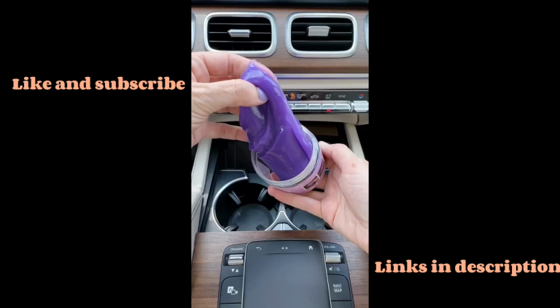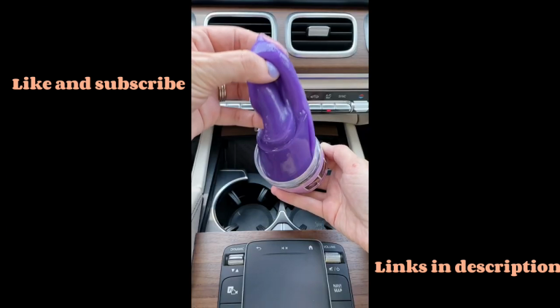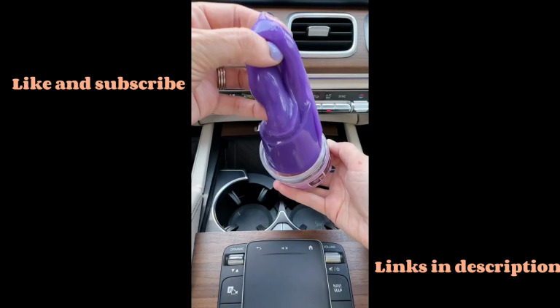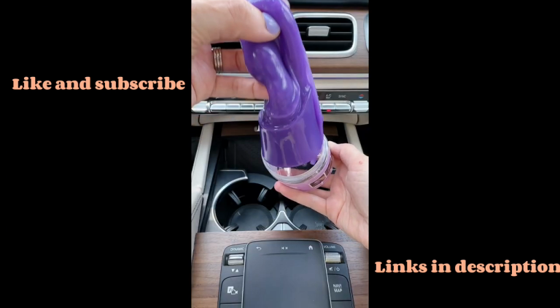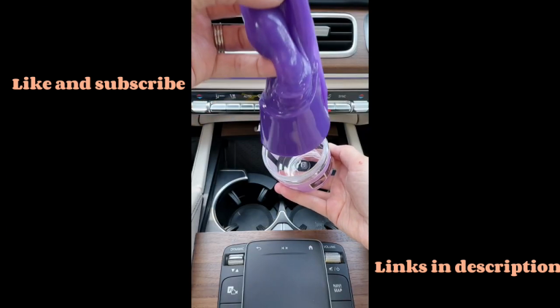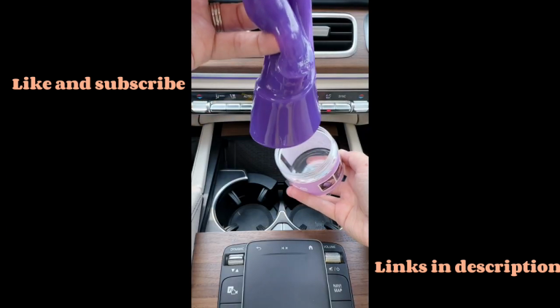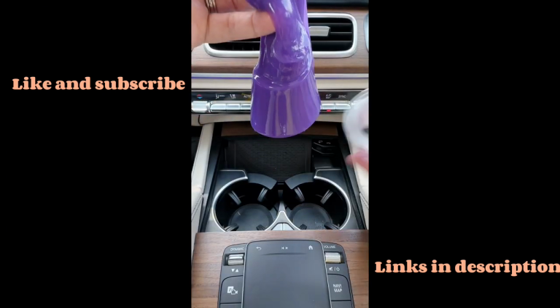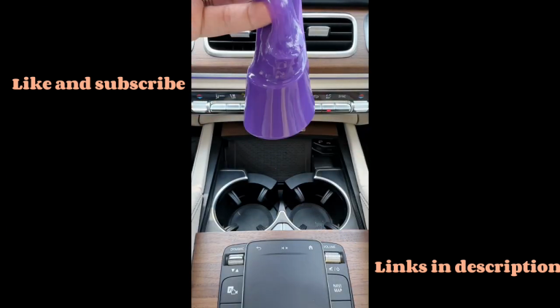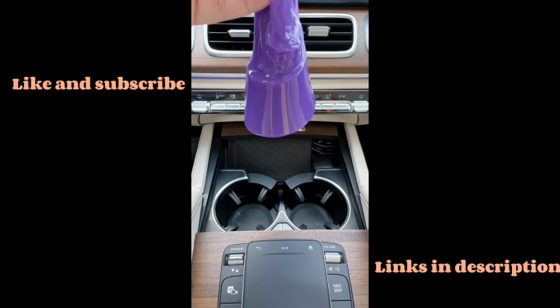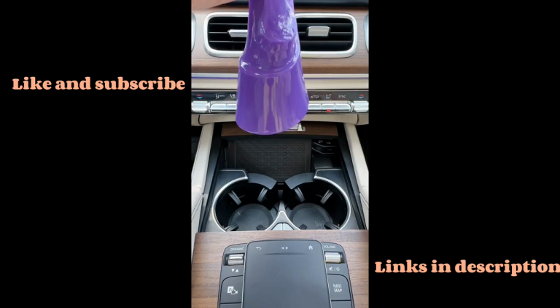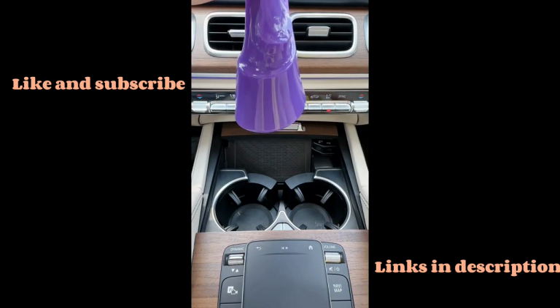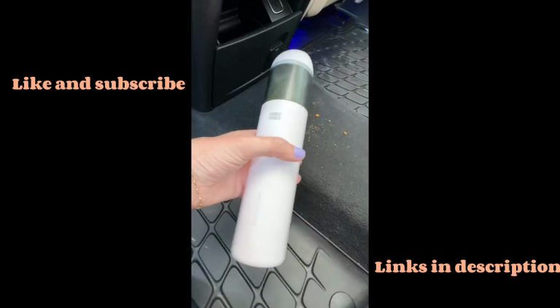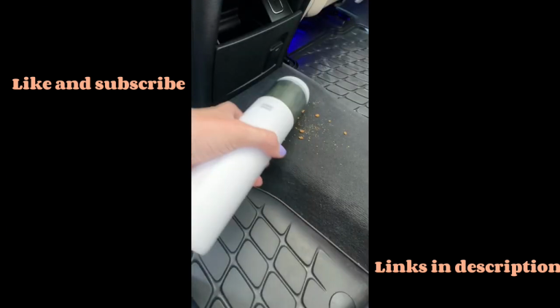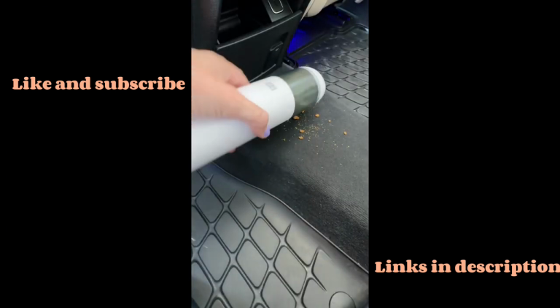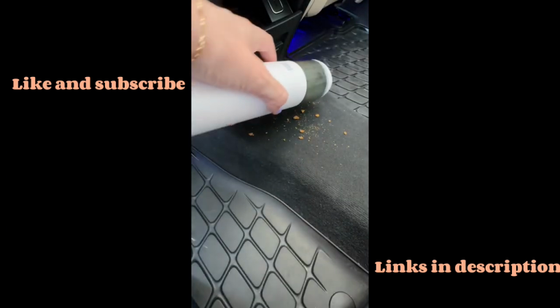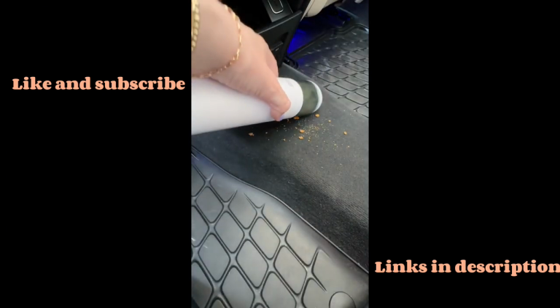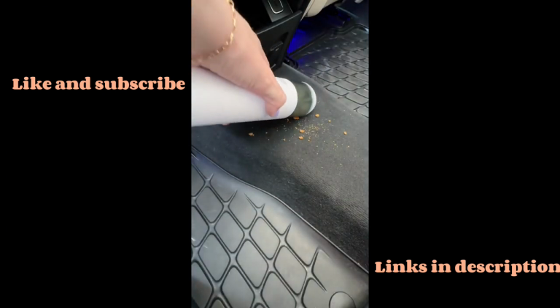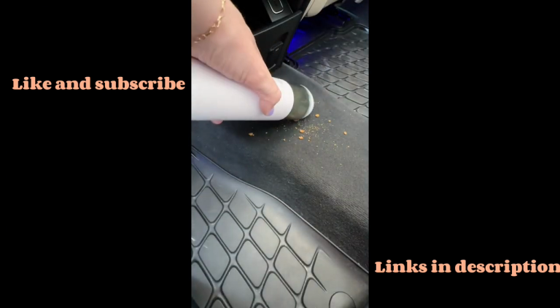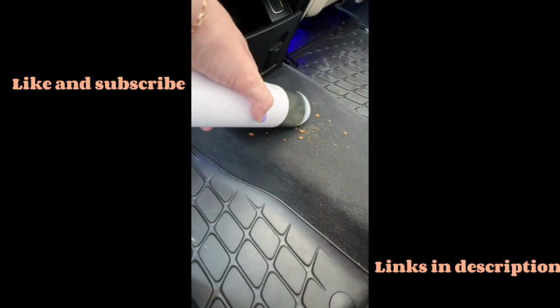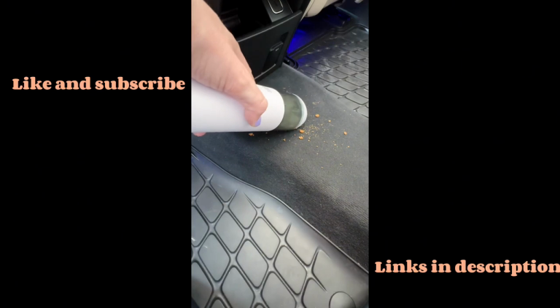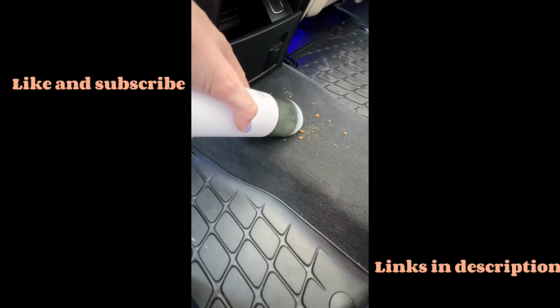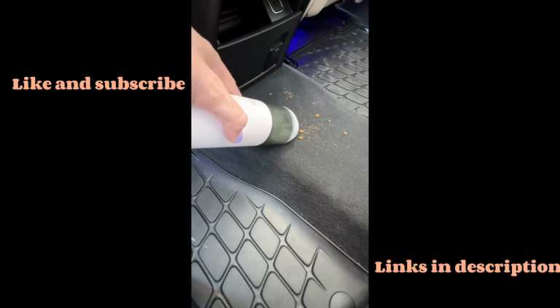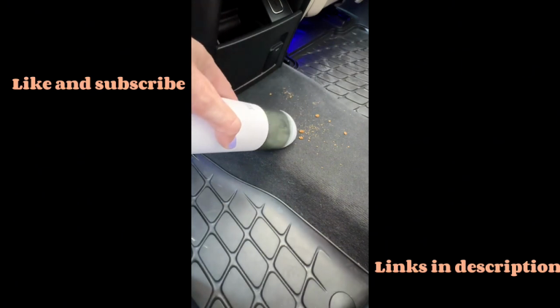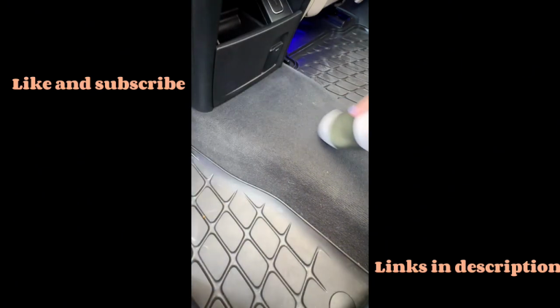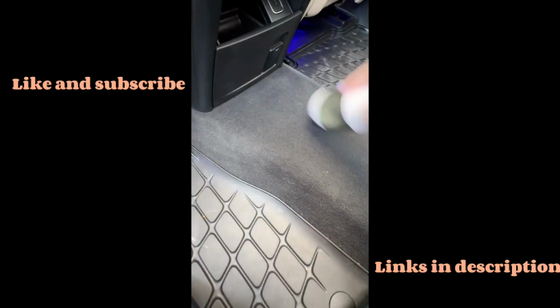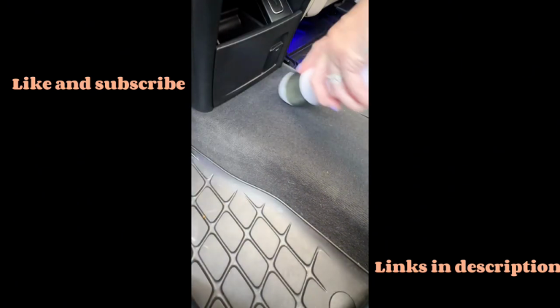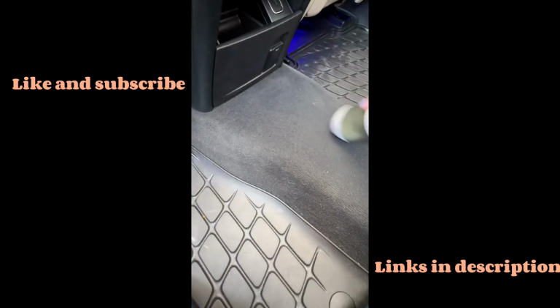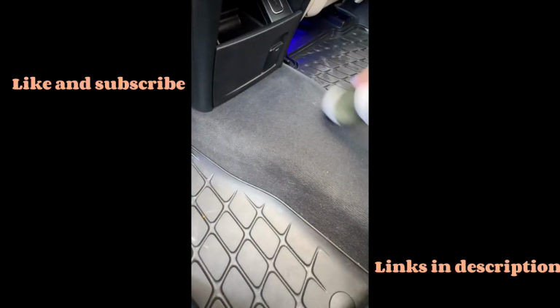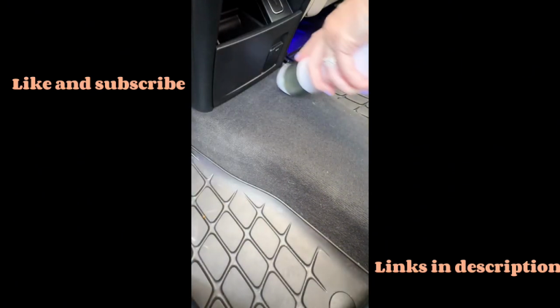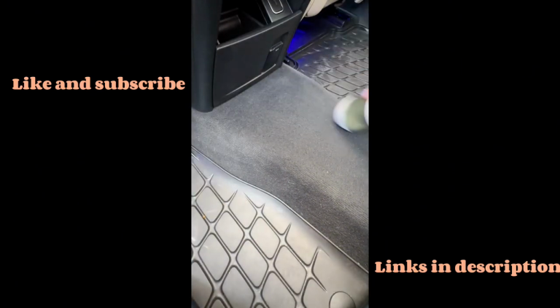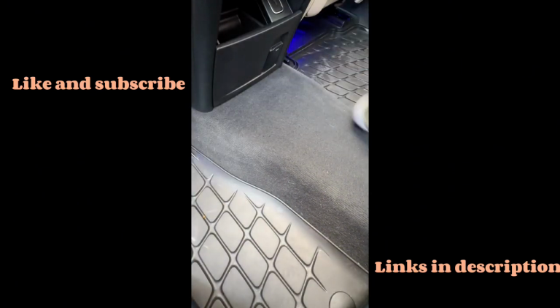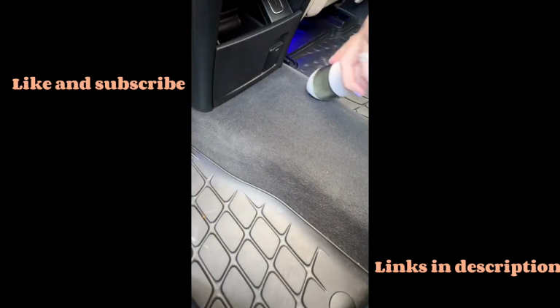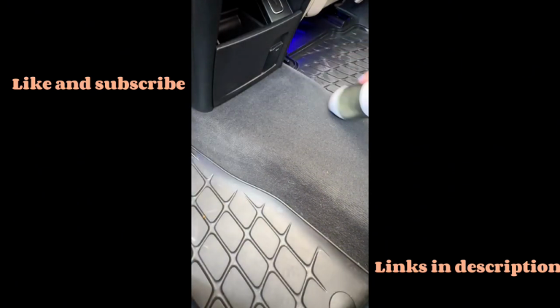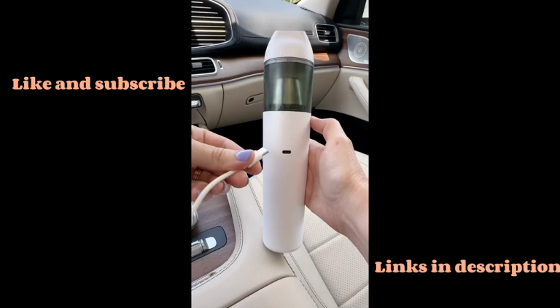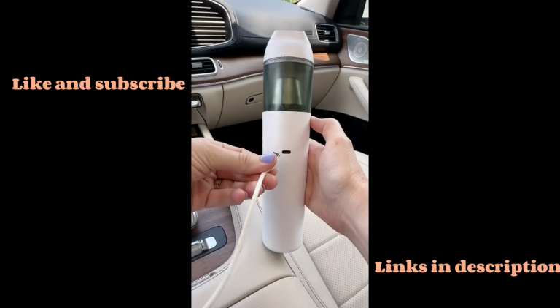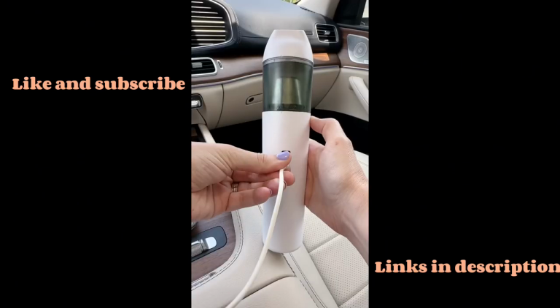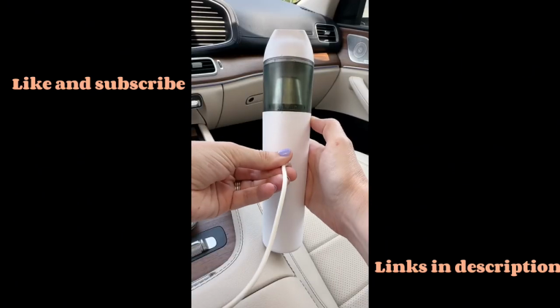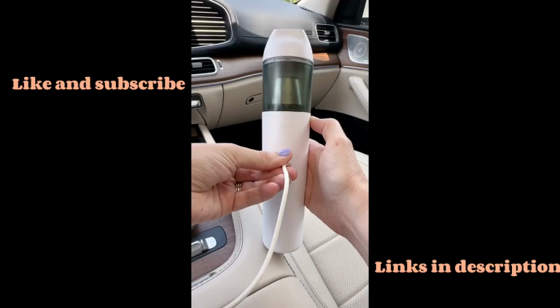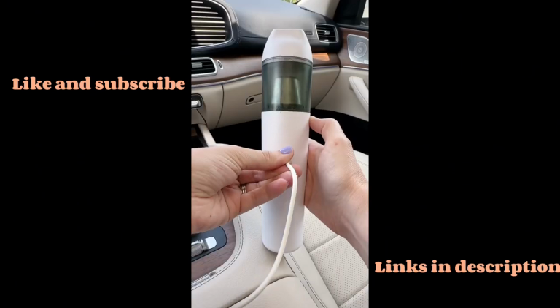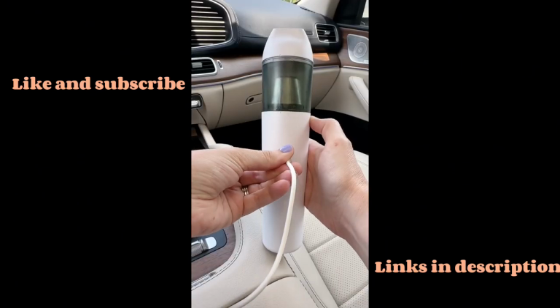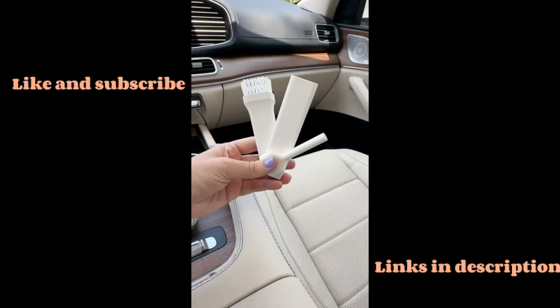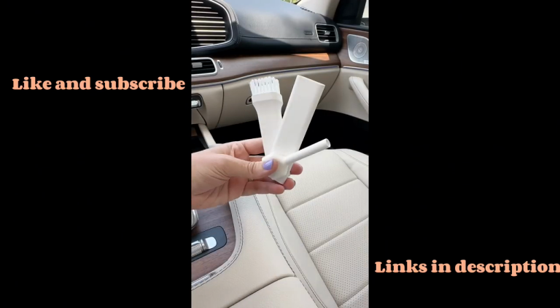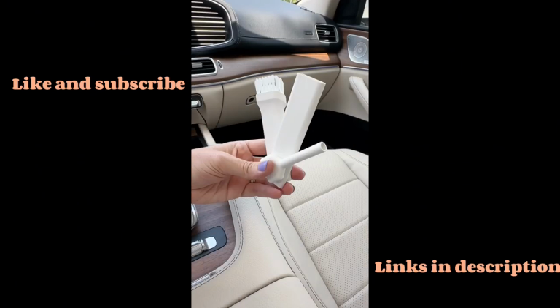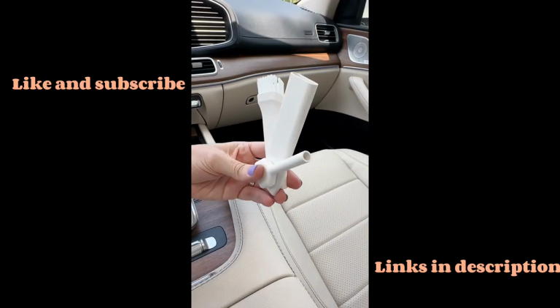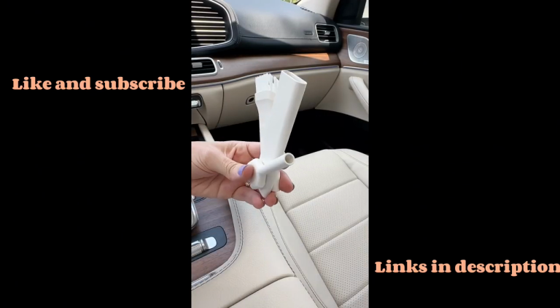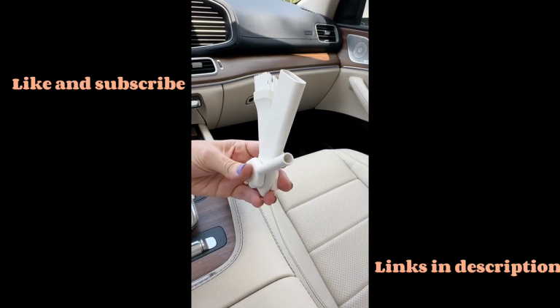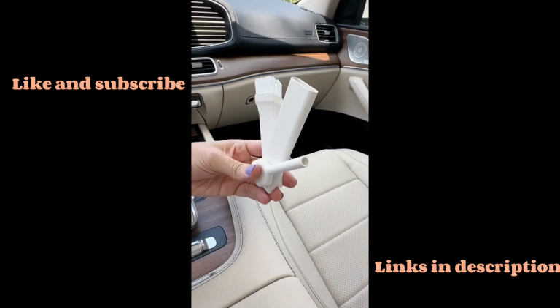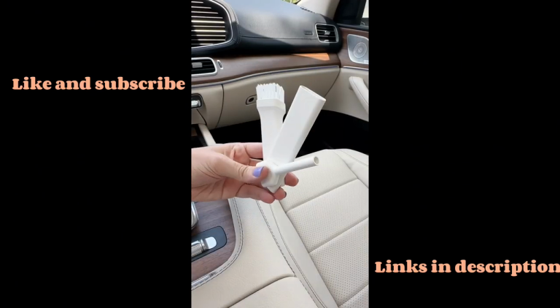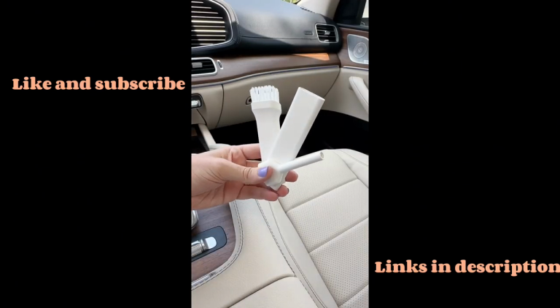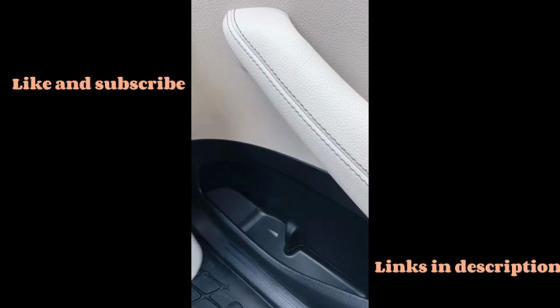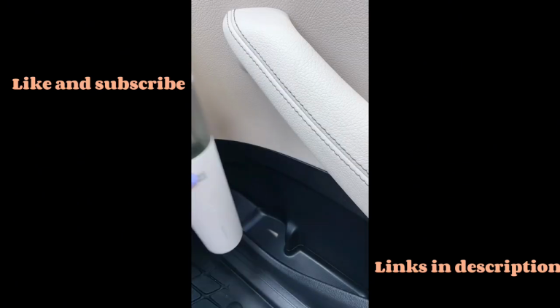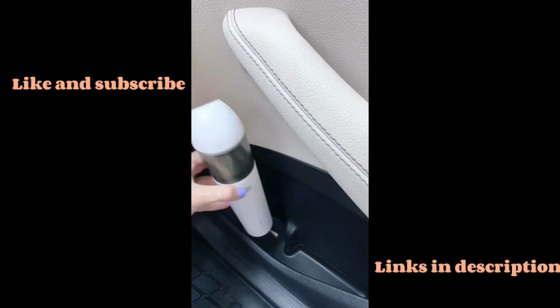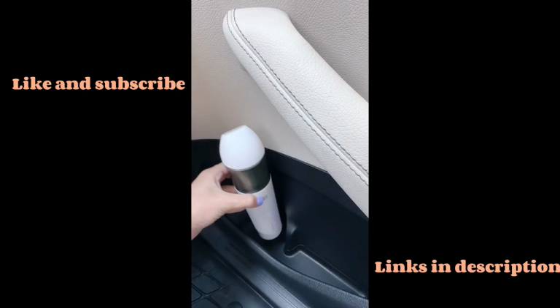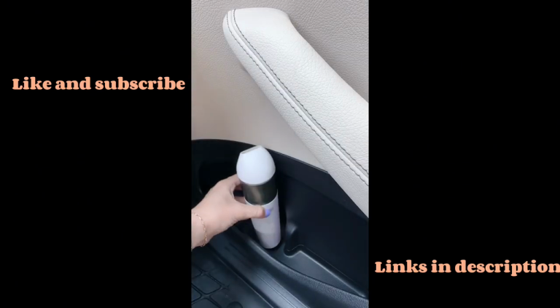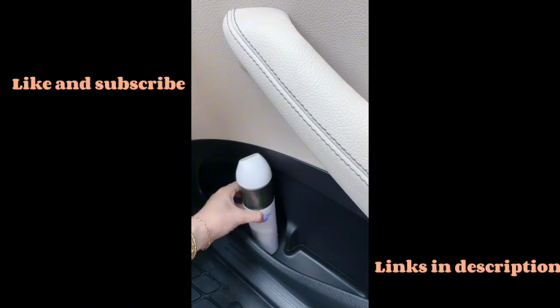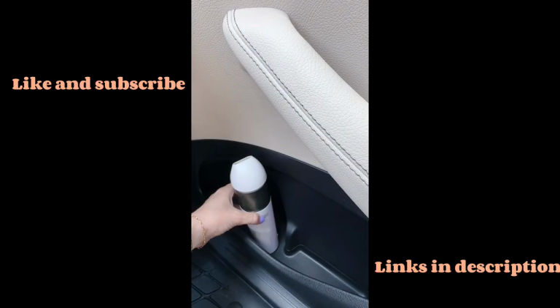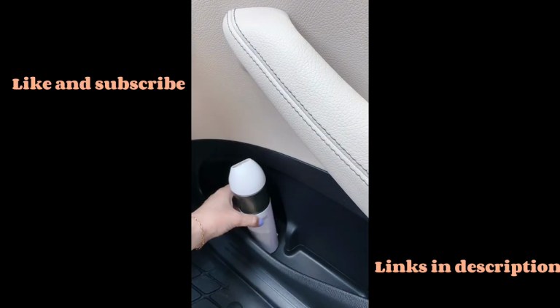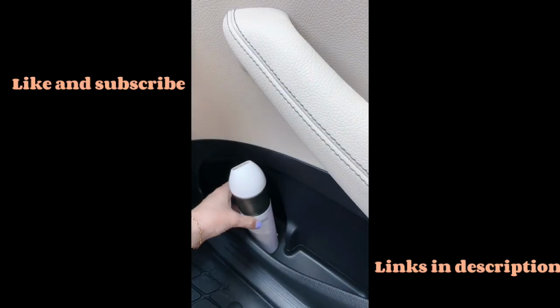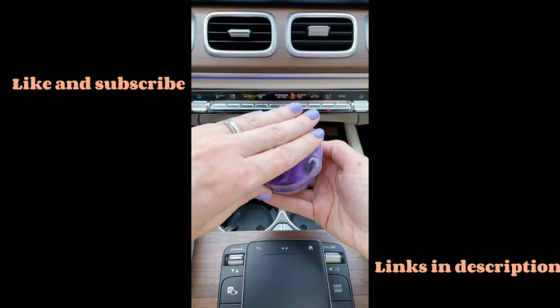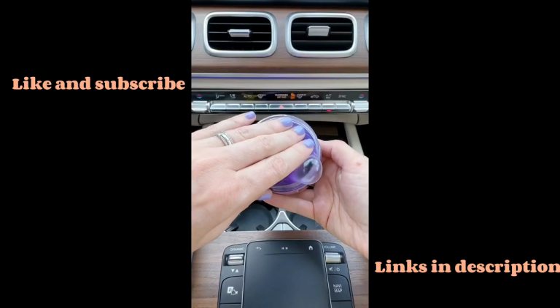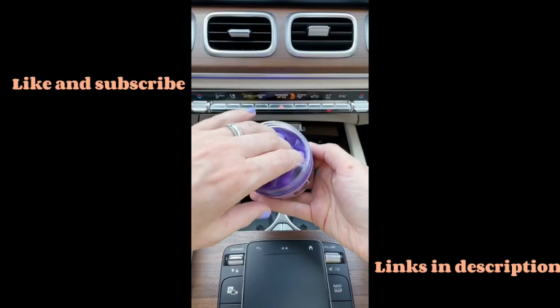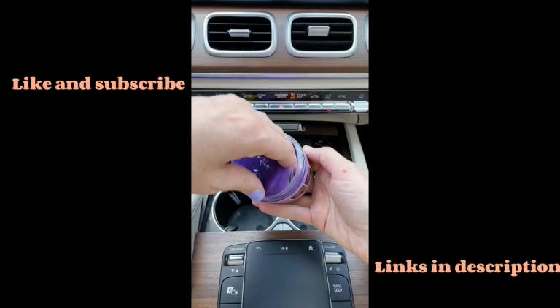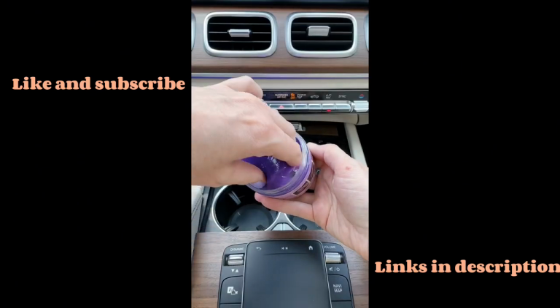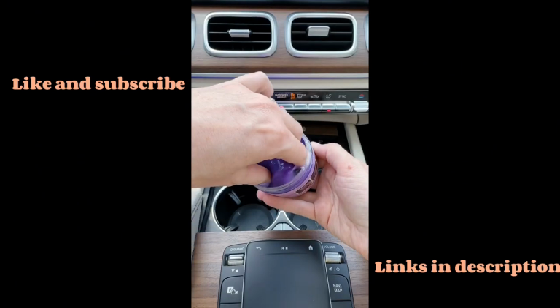Amazon car must-haves. We love this portable rechargeable vacuum. It gets up all the dirt, comes with three attachments, and fits in the side of your car.